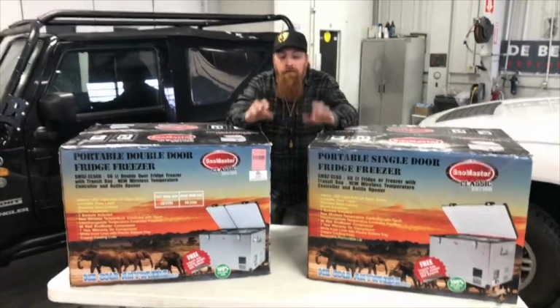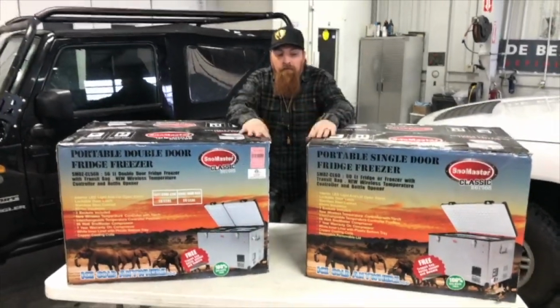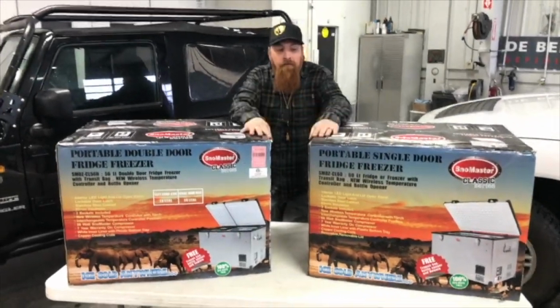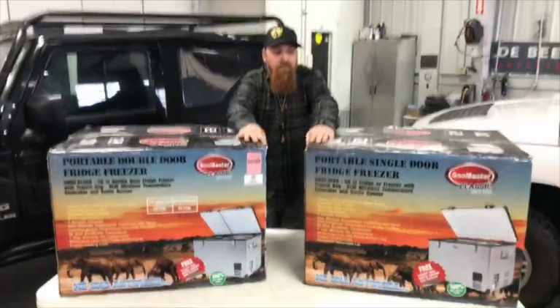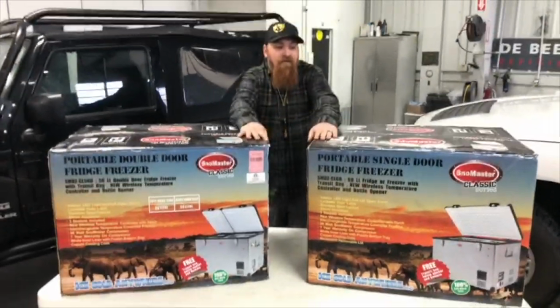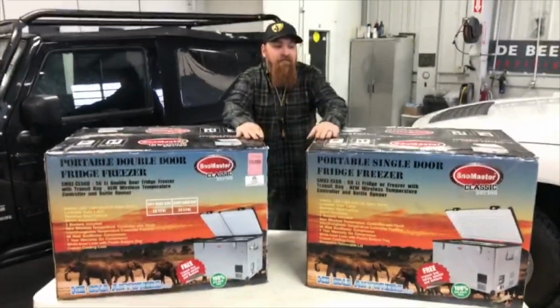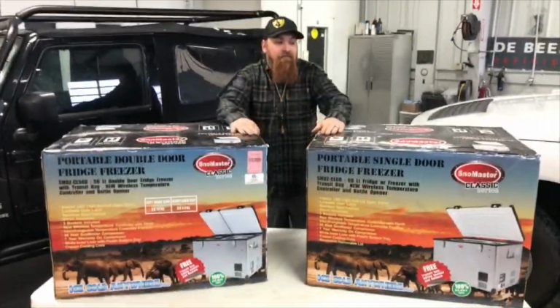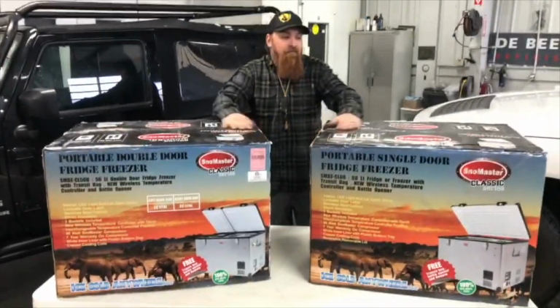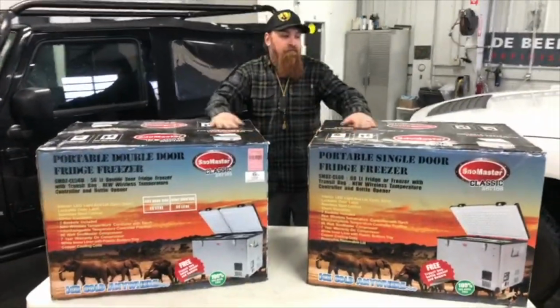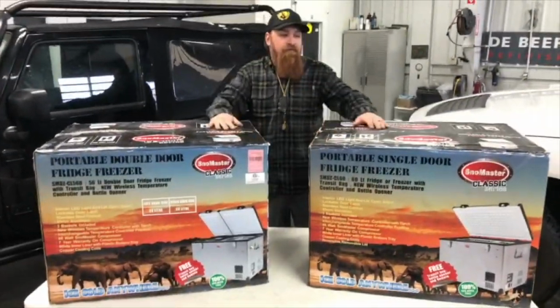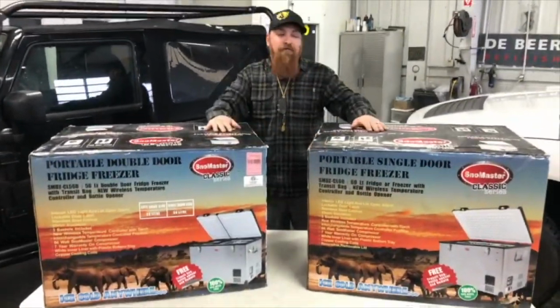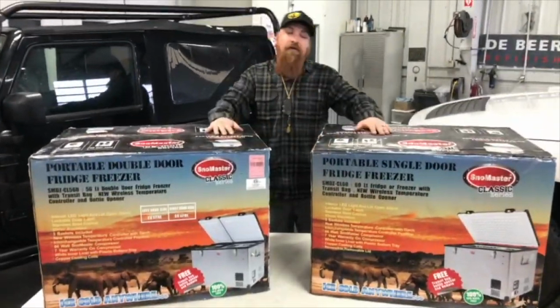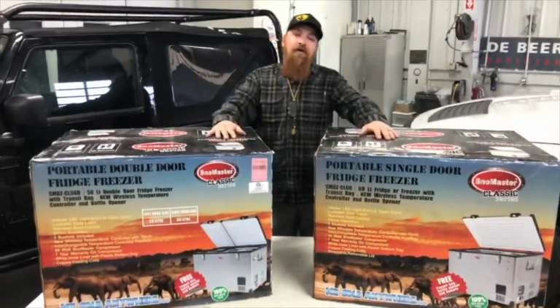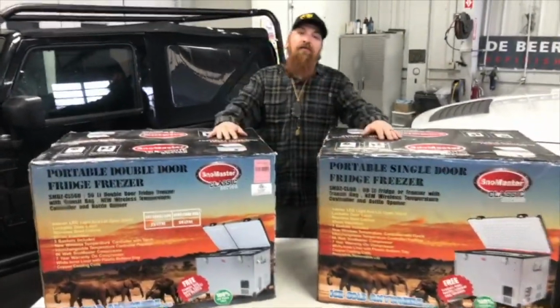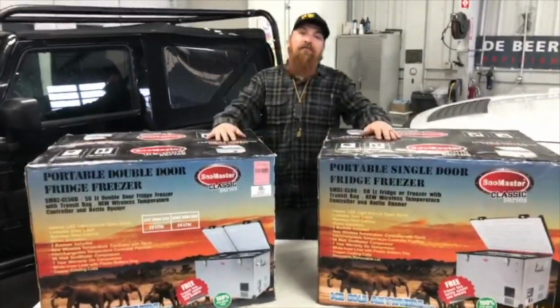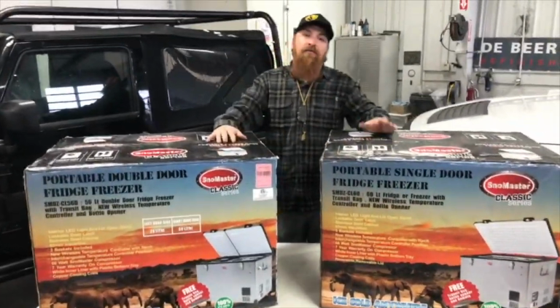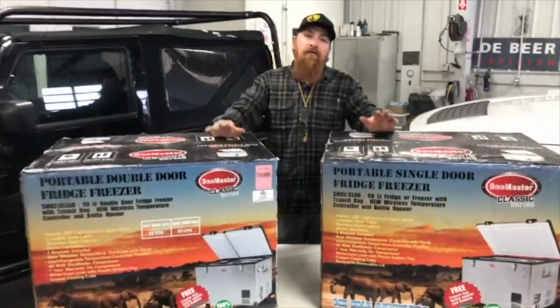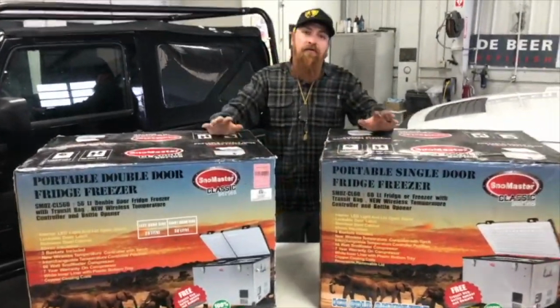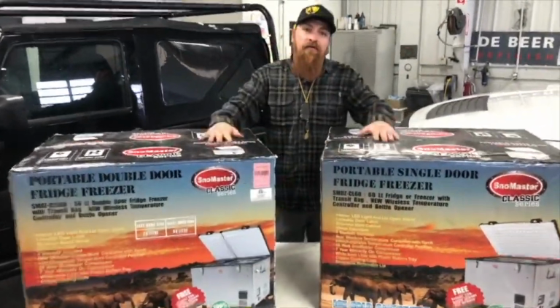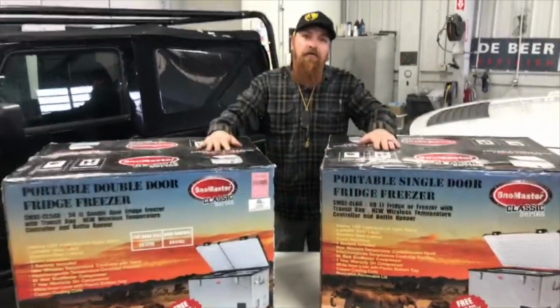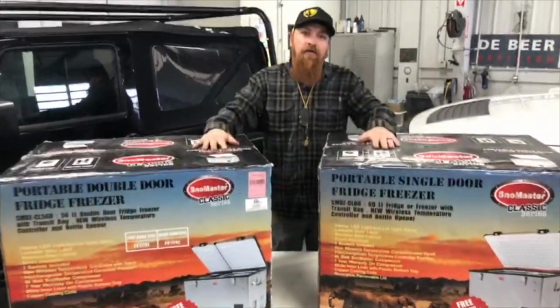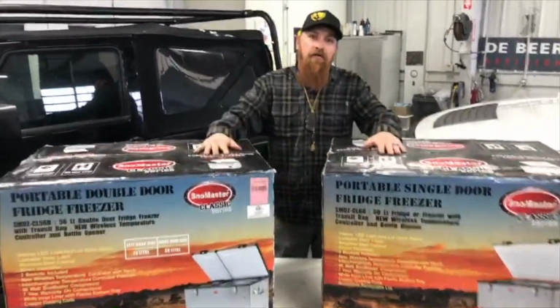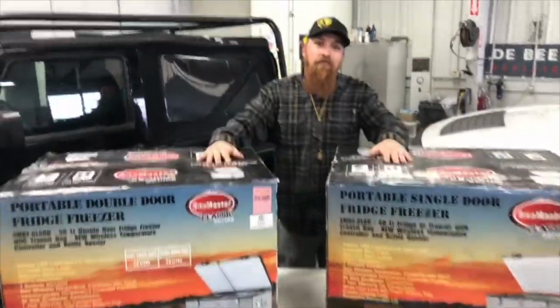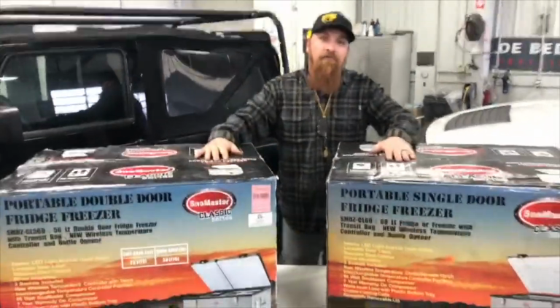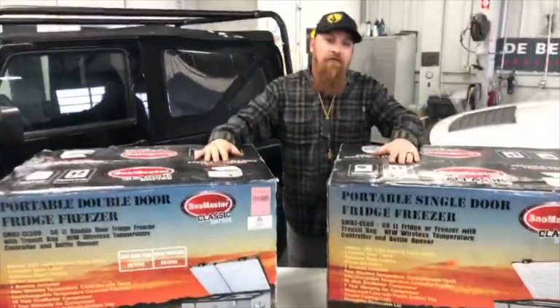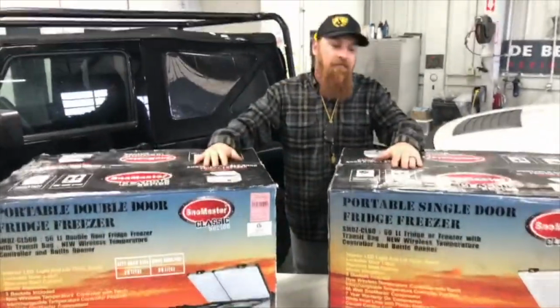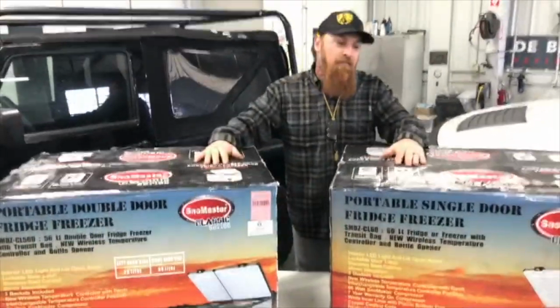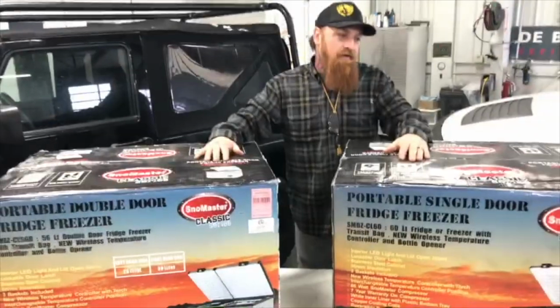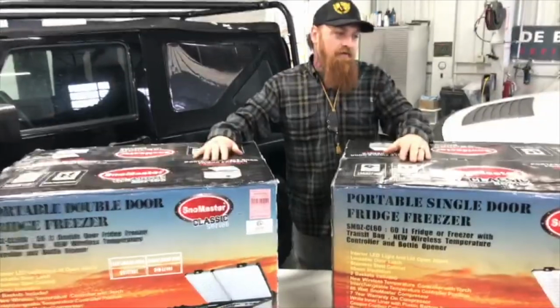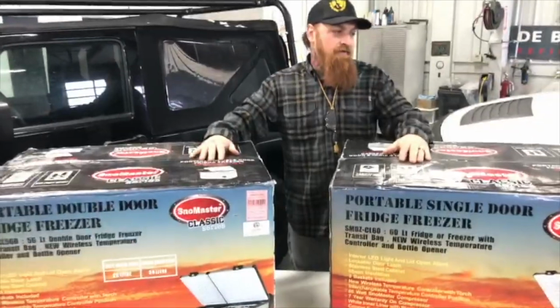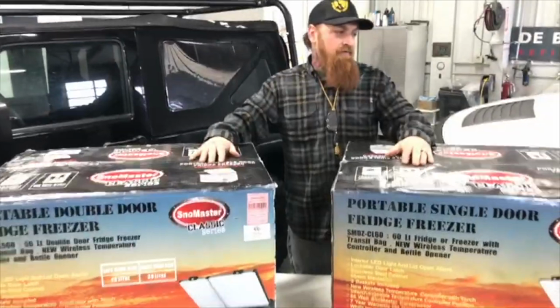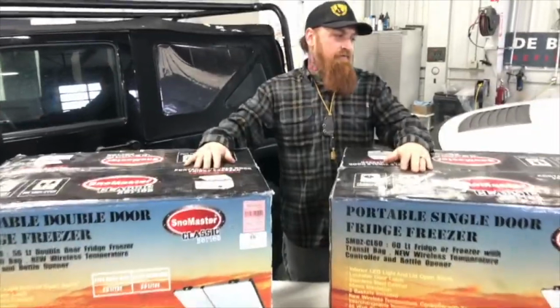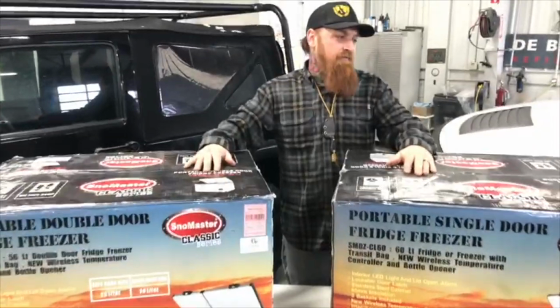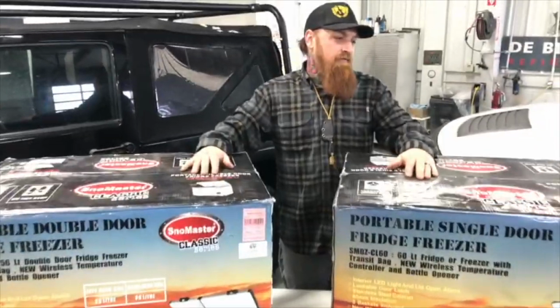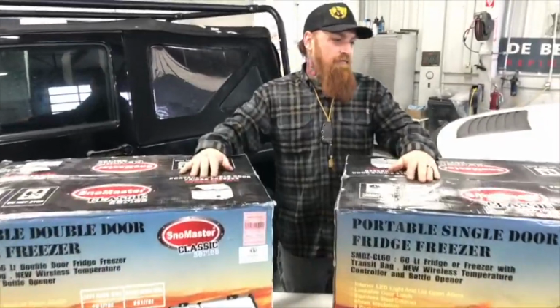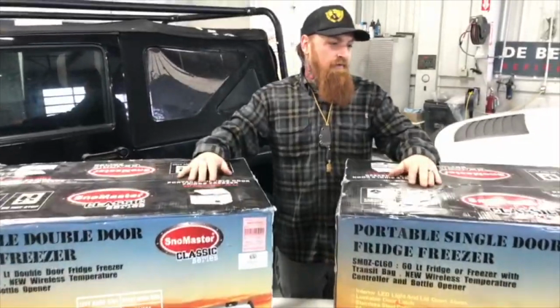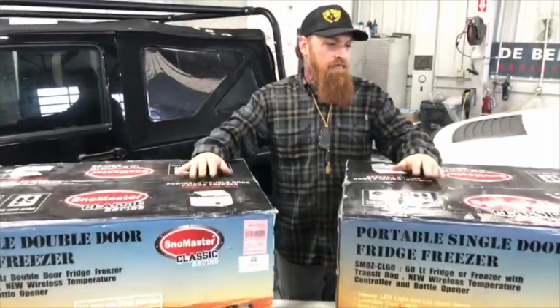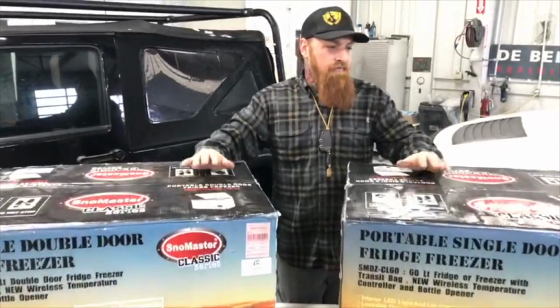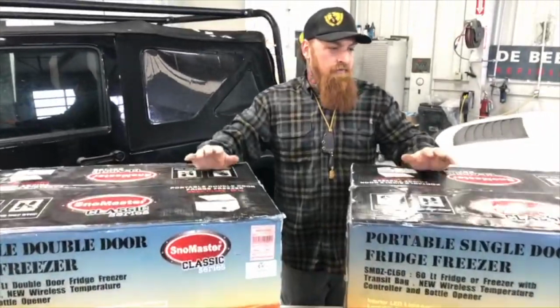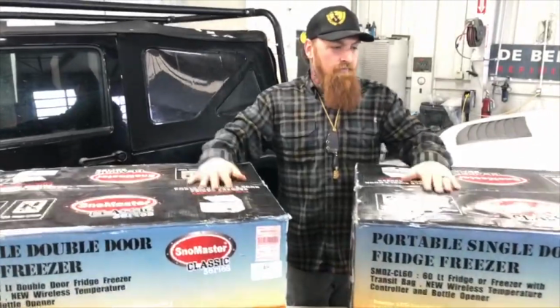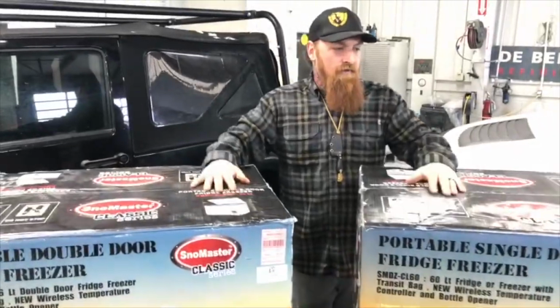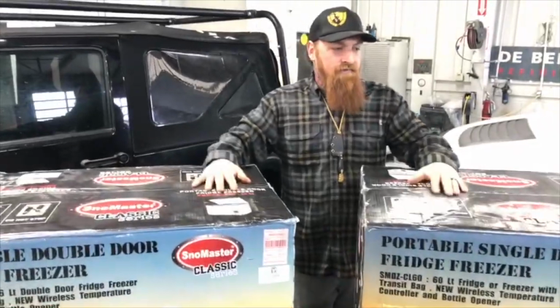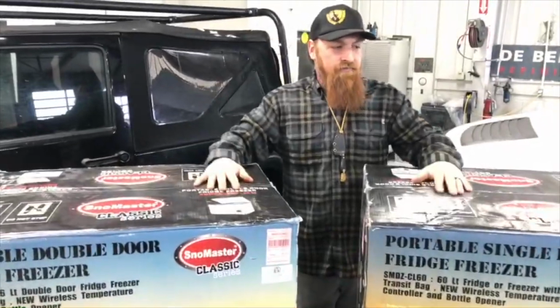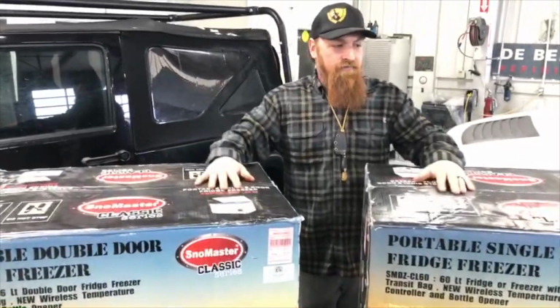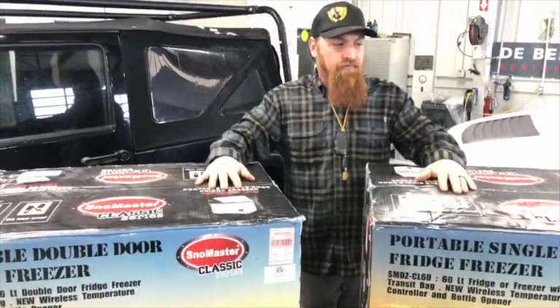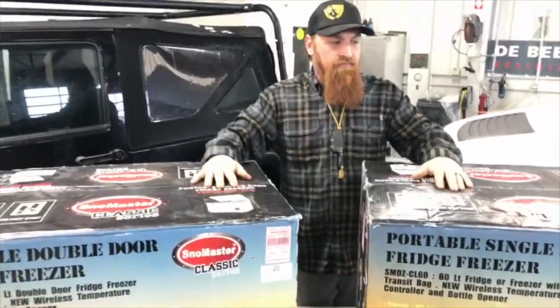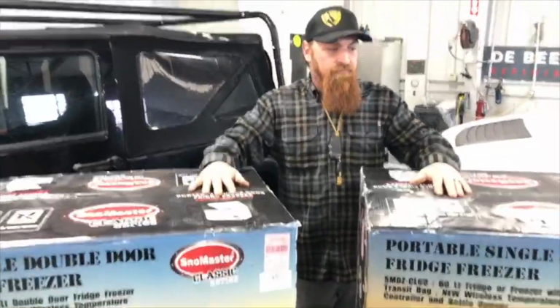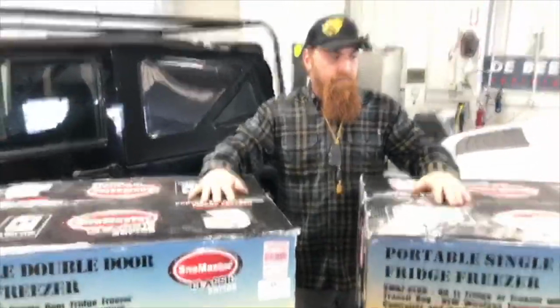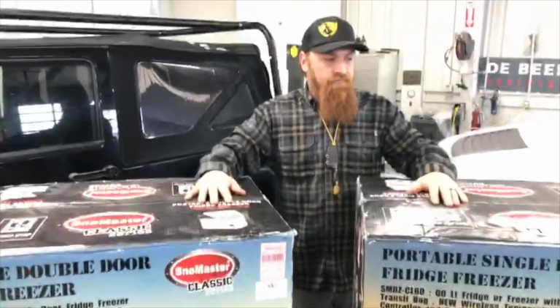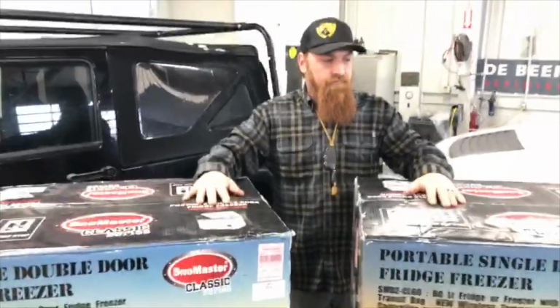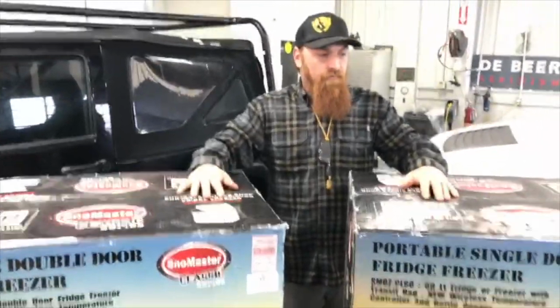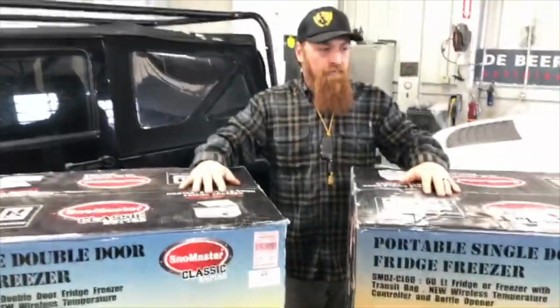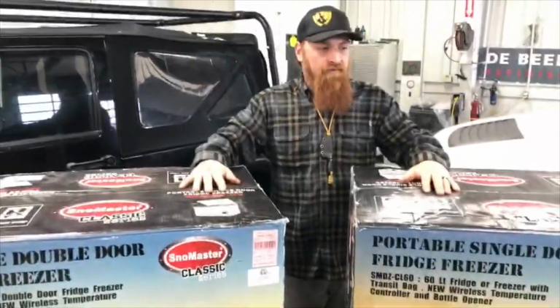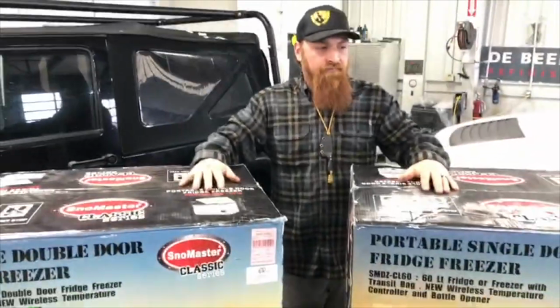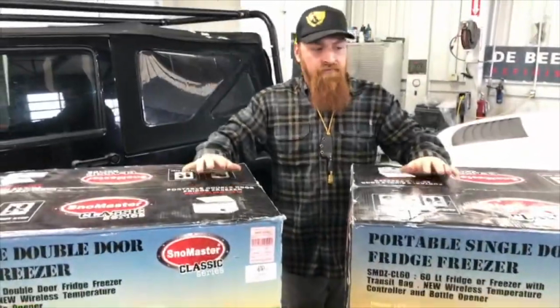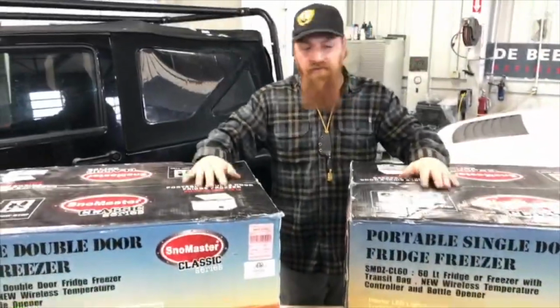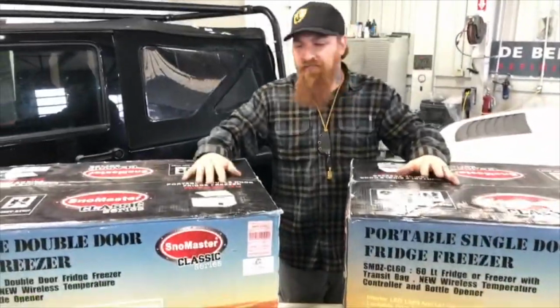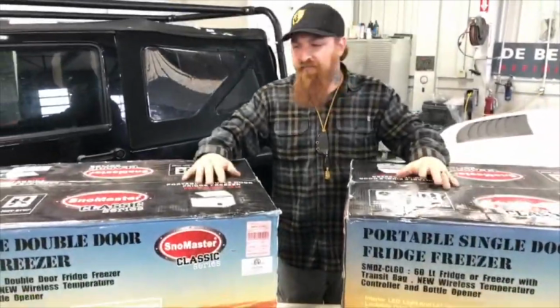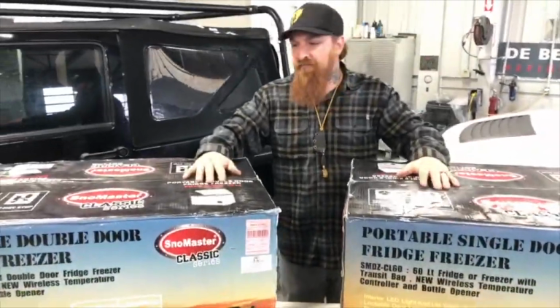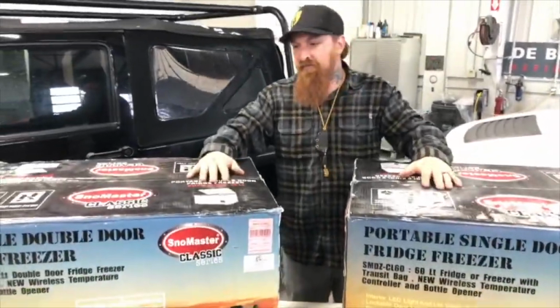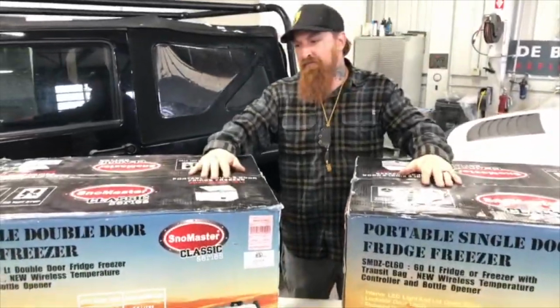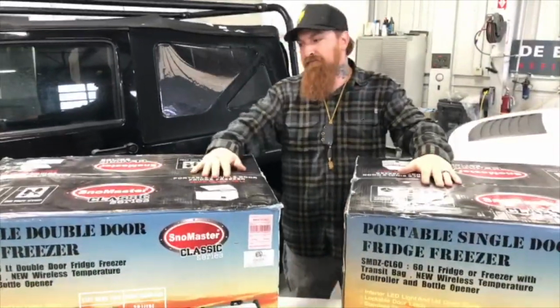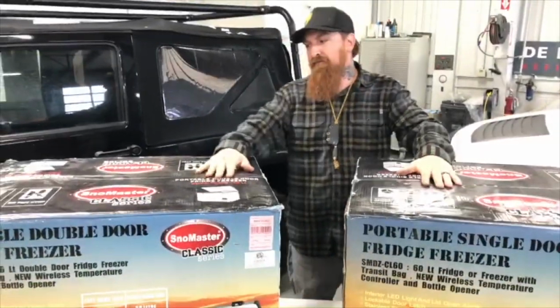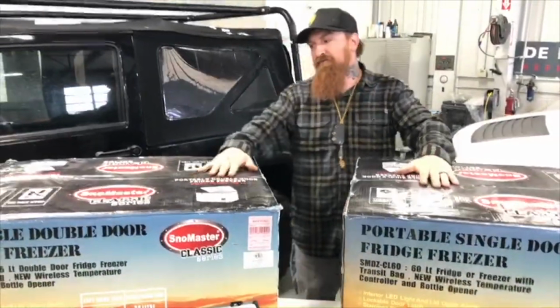I'm Lance with Overkill Knives and Overland Pioneers. We're going to do an unboxing of these Snowmaster Classic Series printed units.